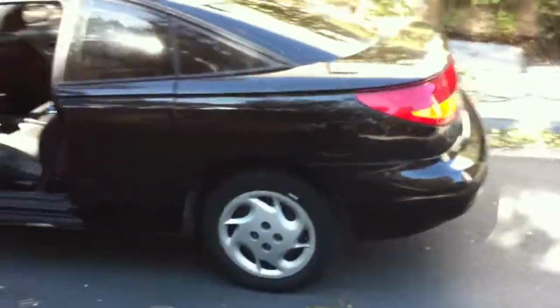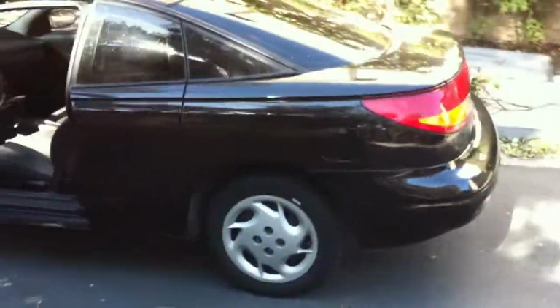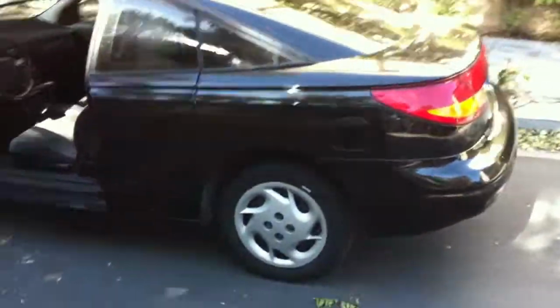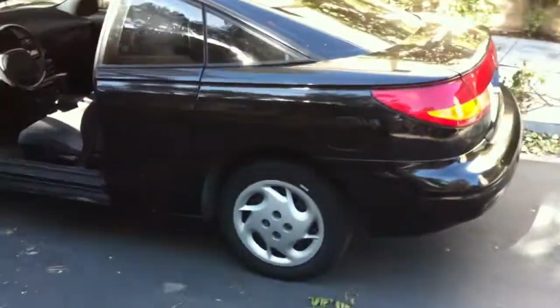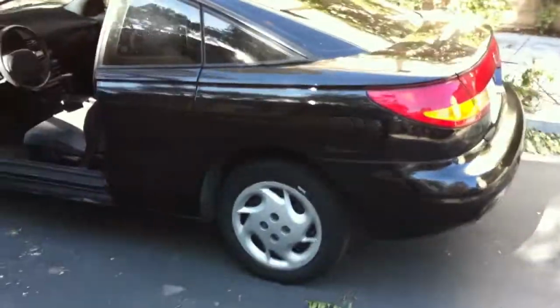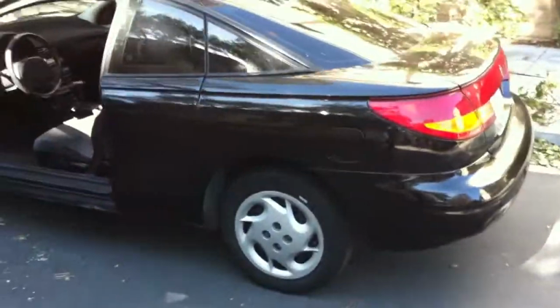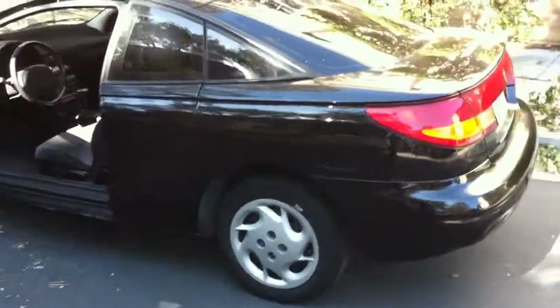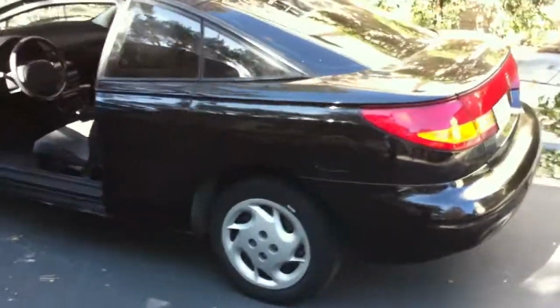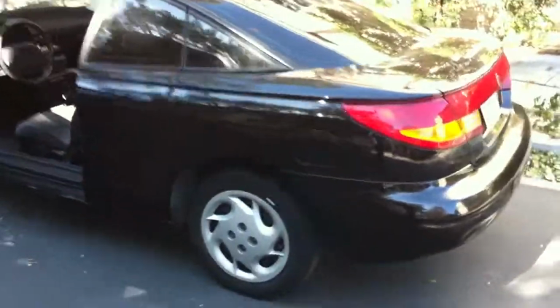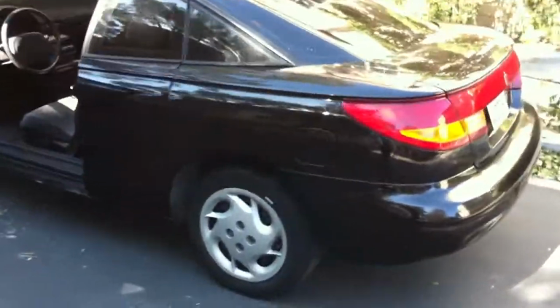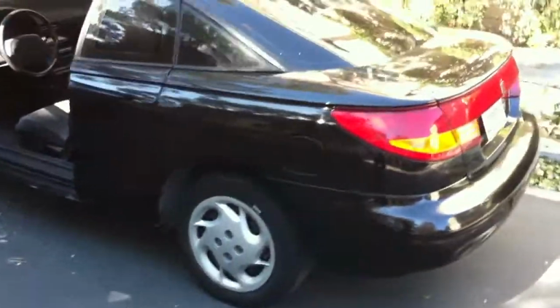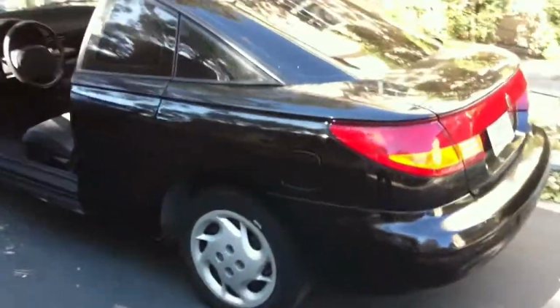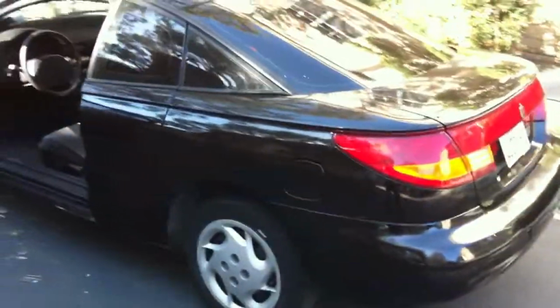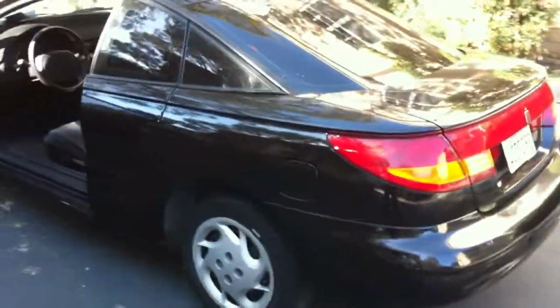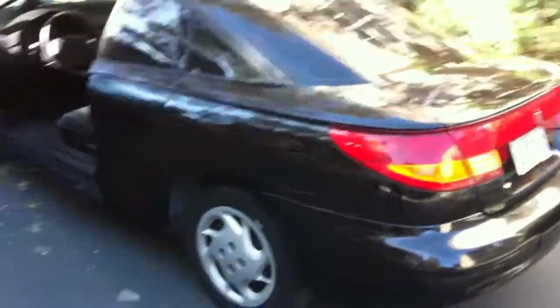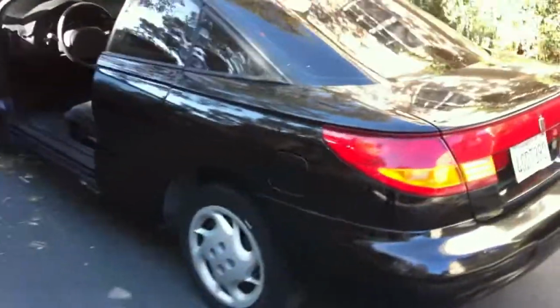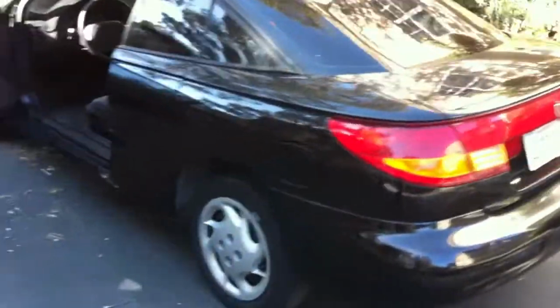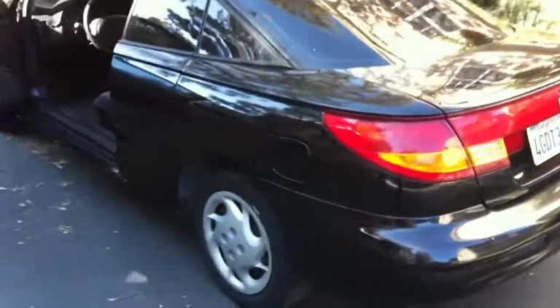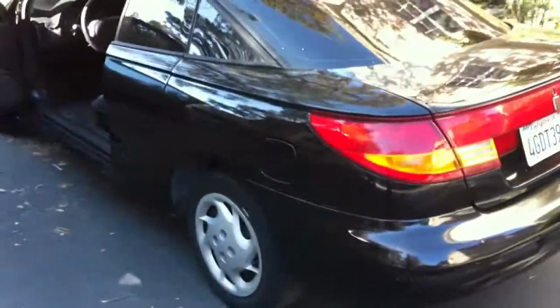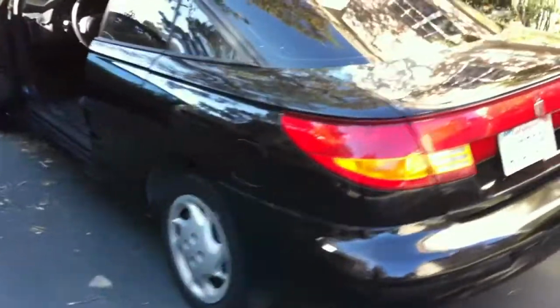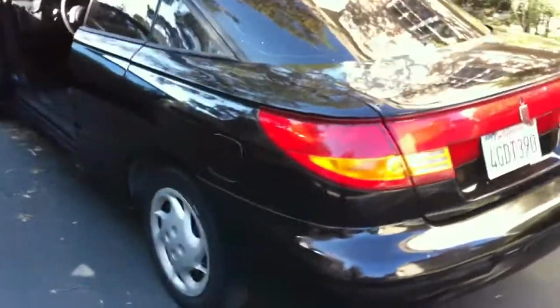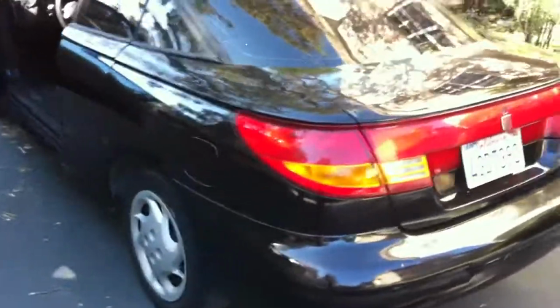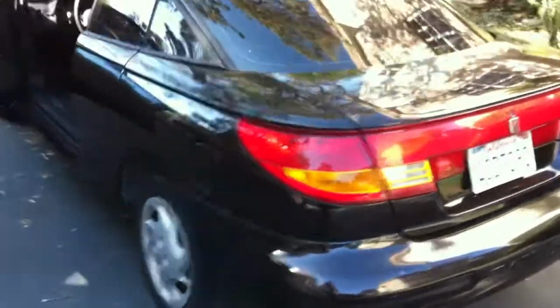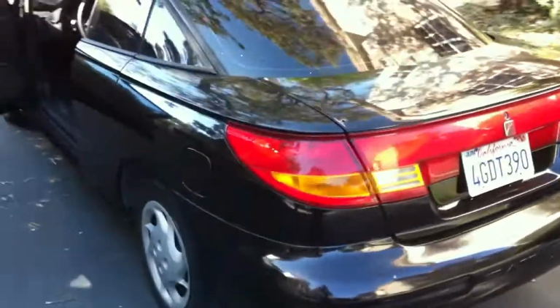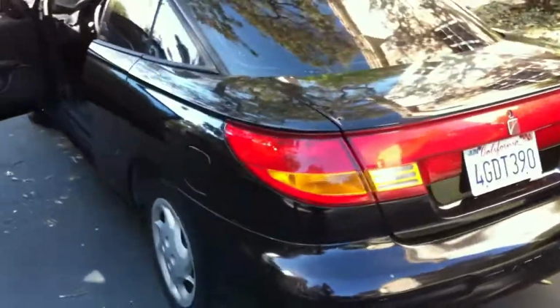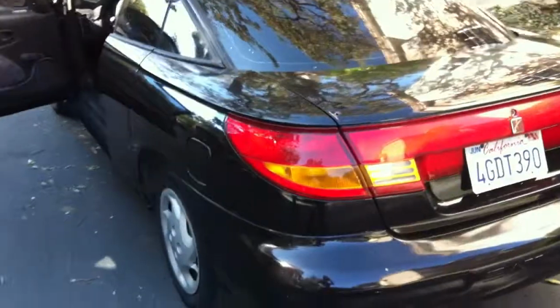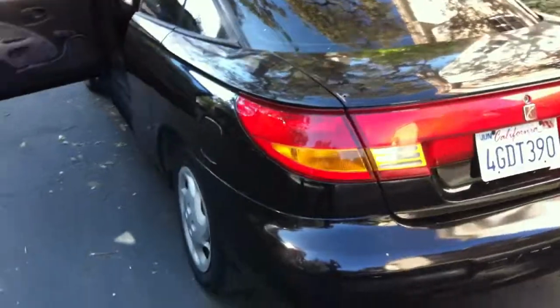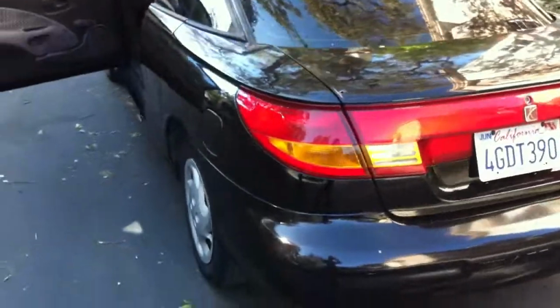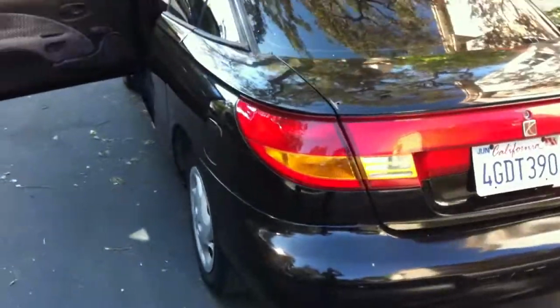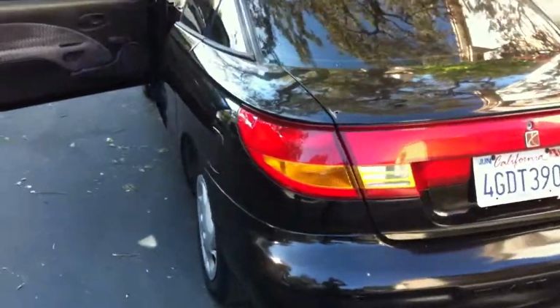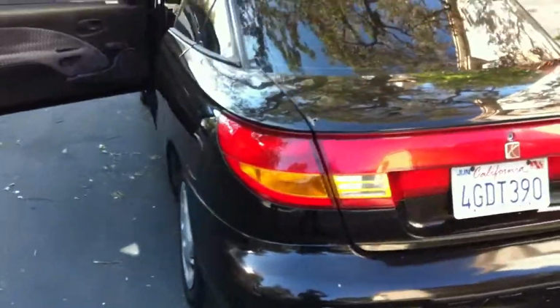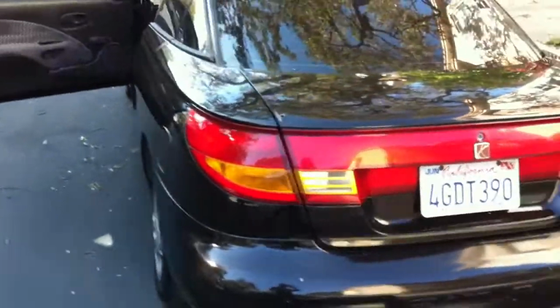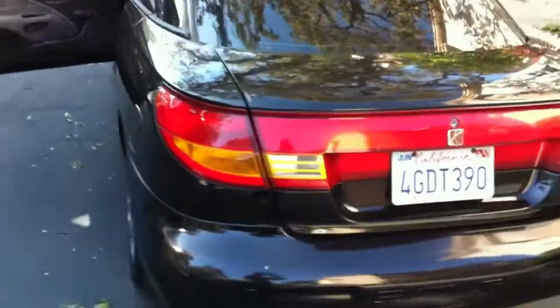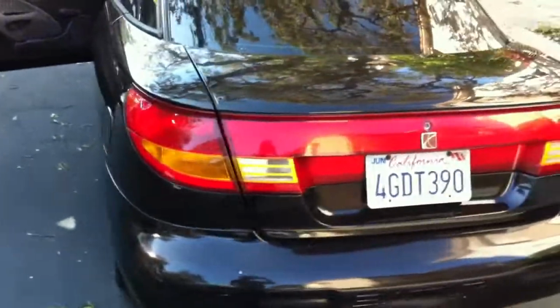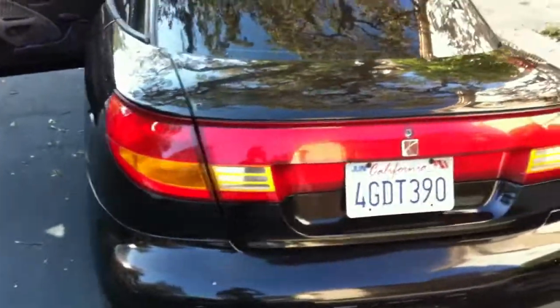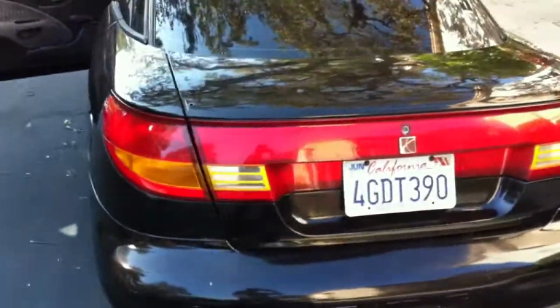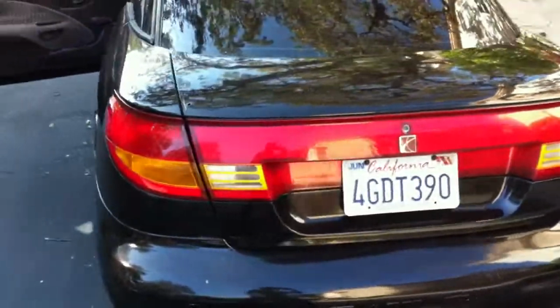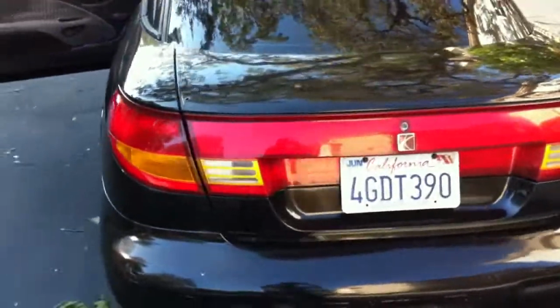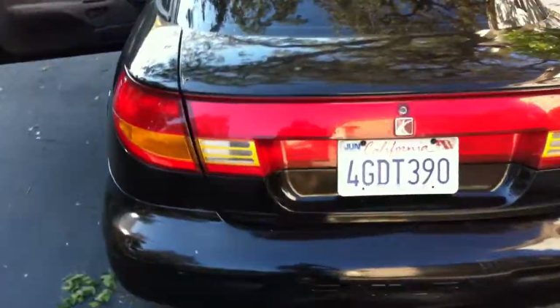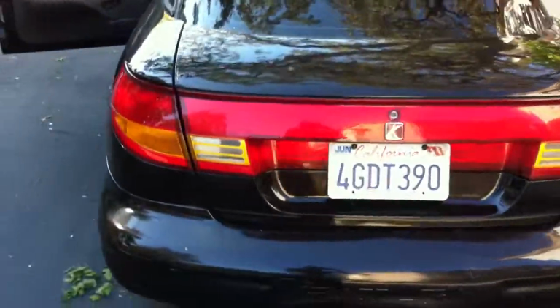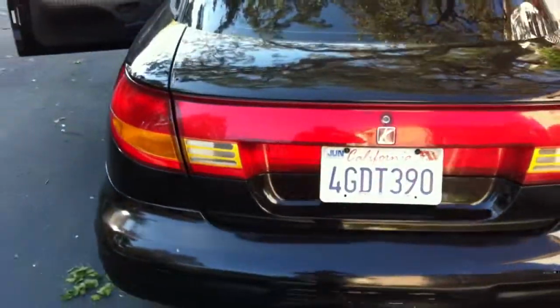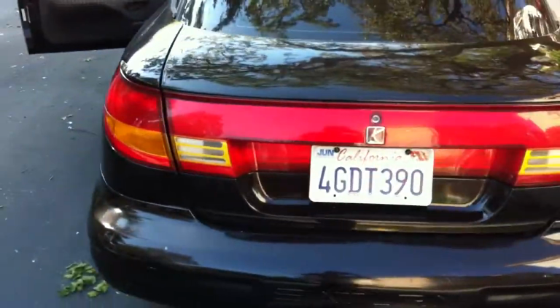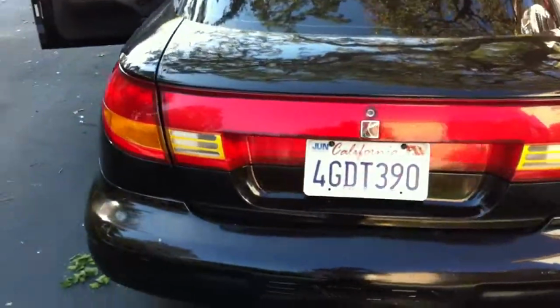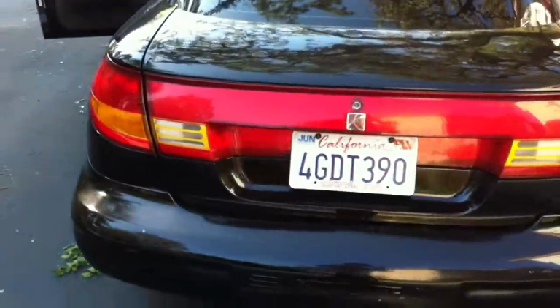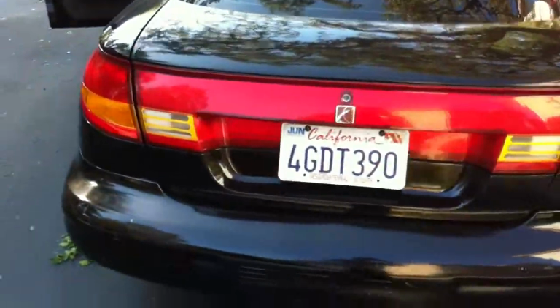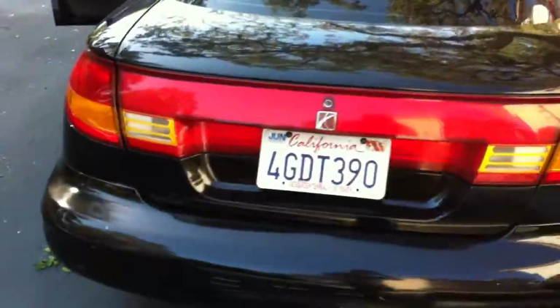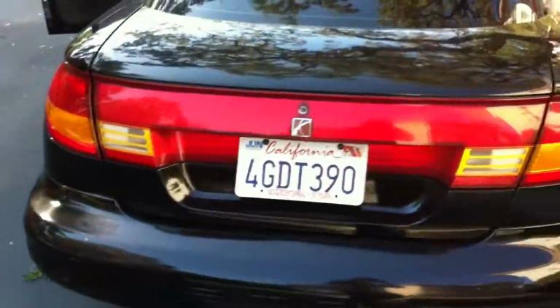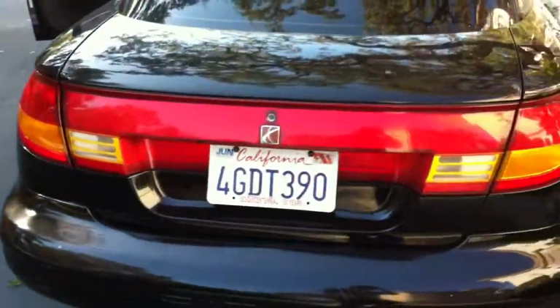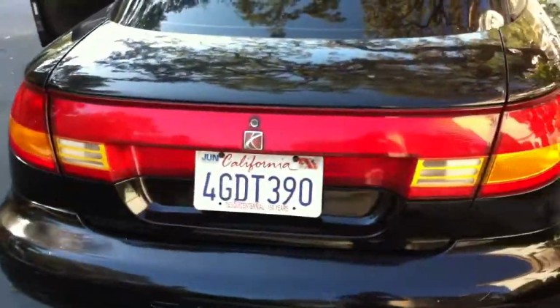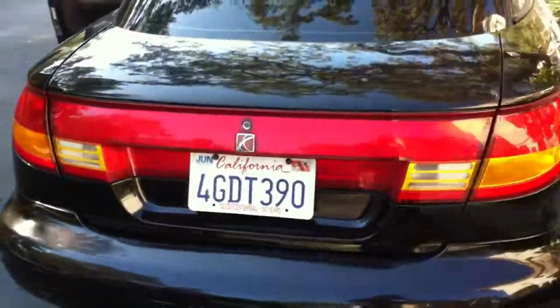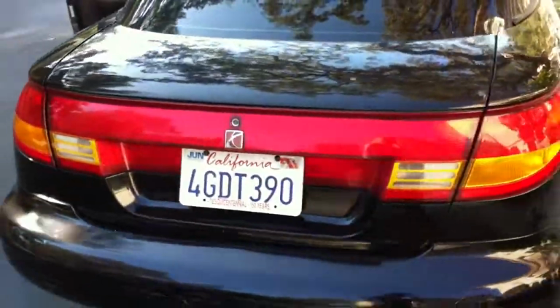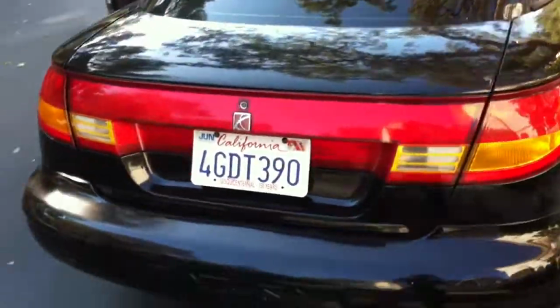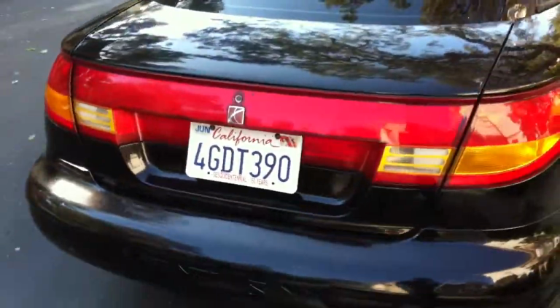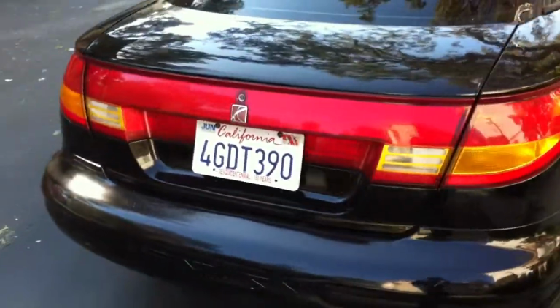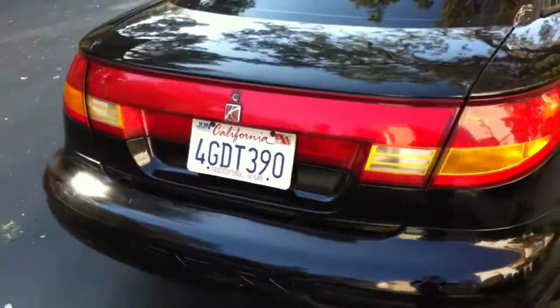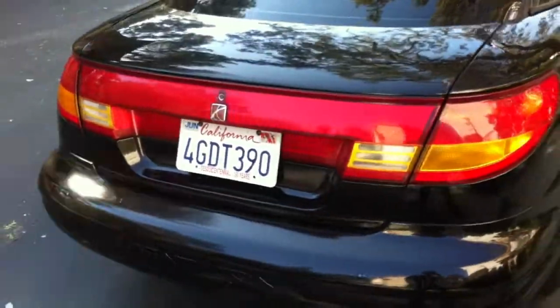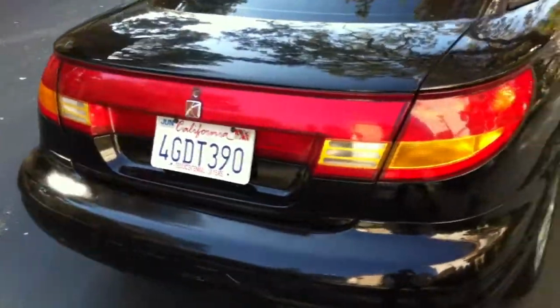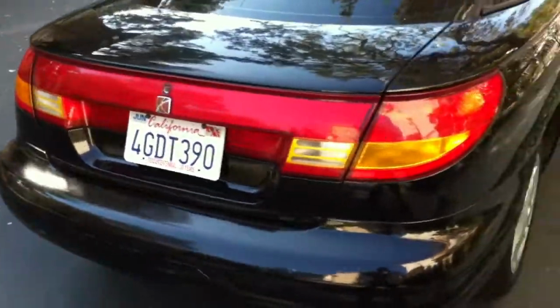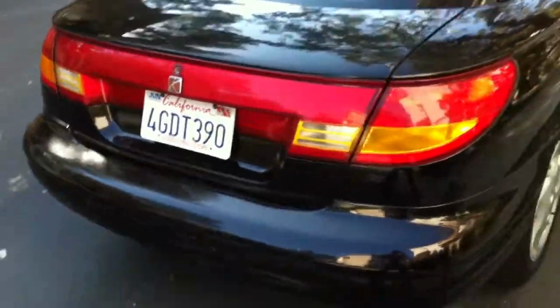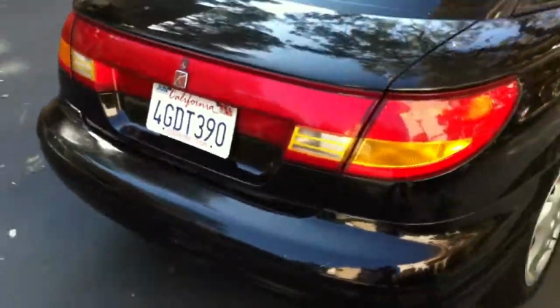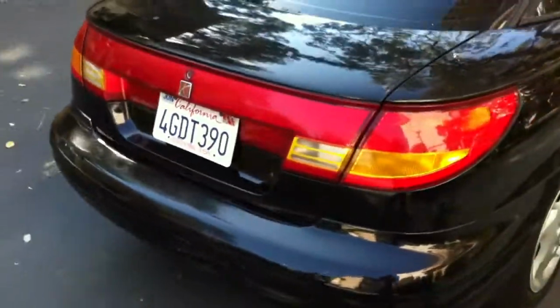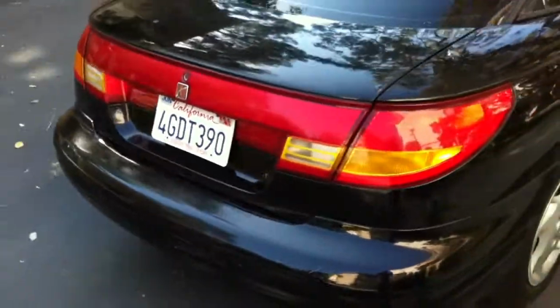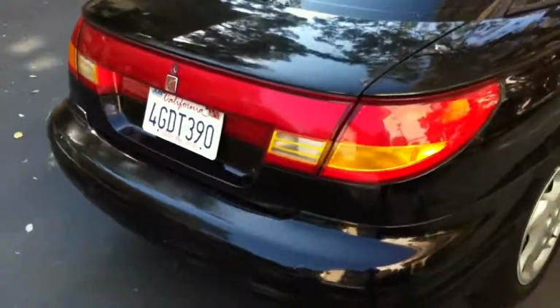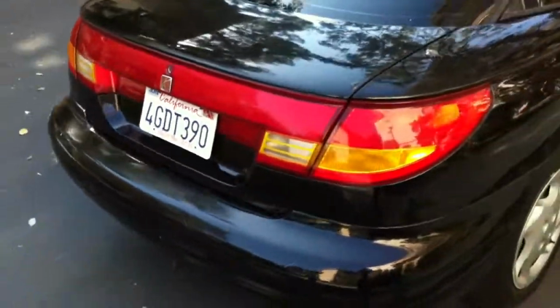The spoiler is off. I have the spoiler upstairs — it got knocked off when we were working on the car.